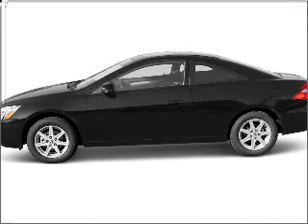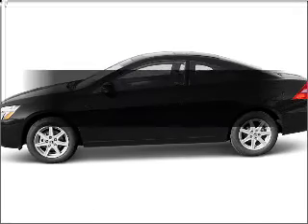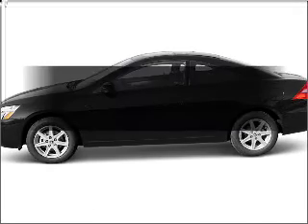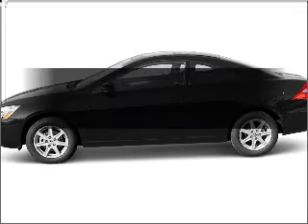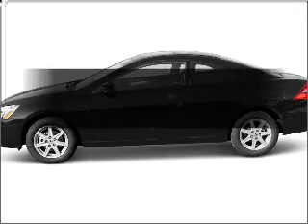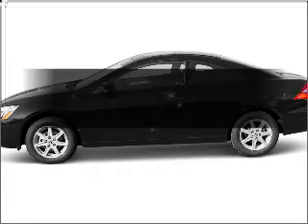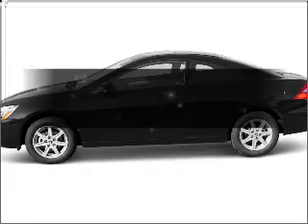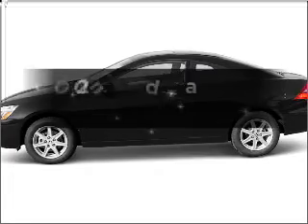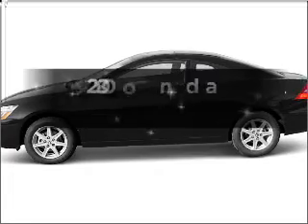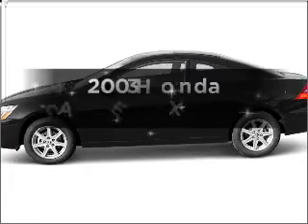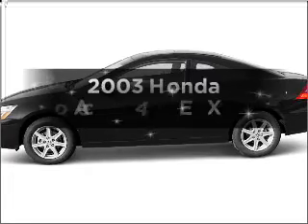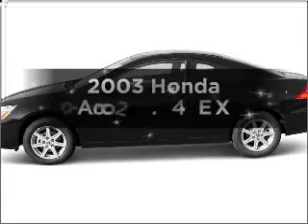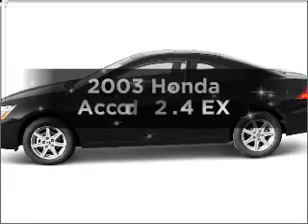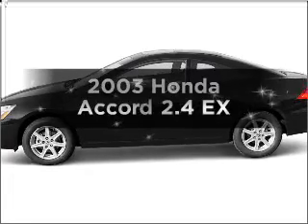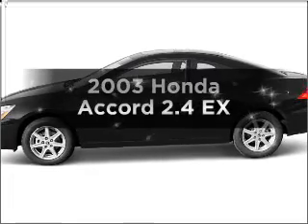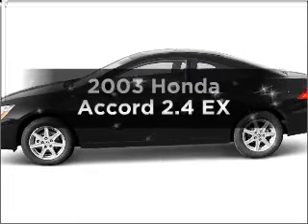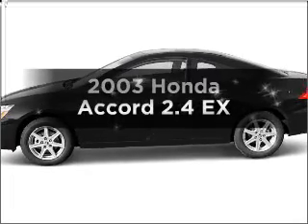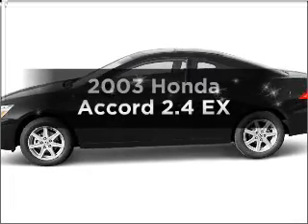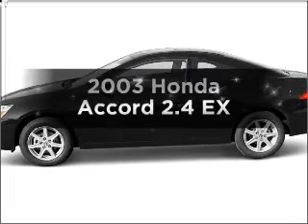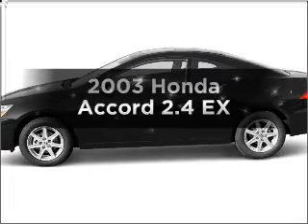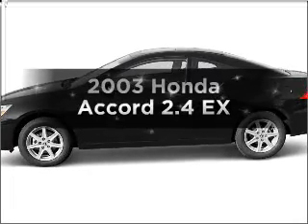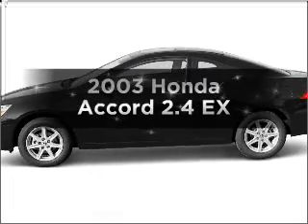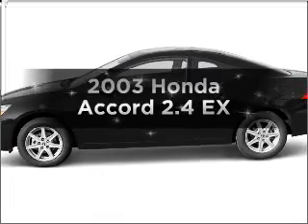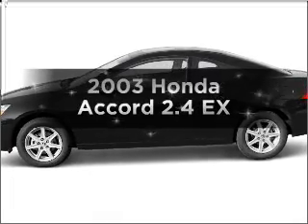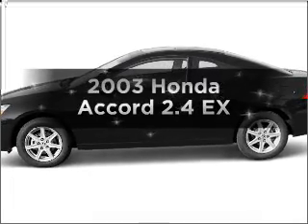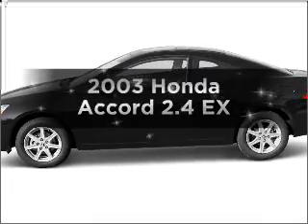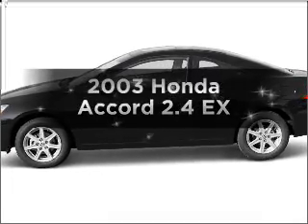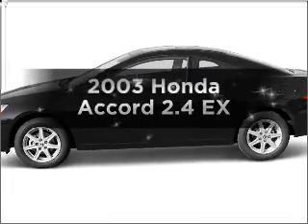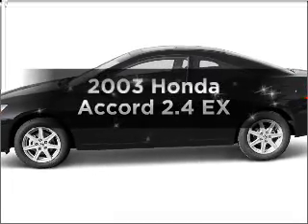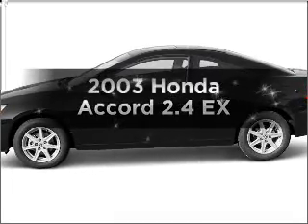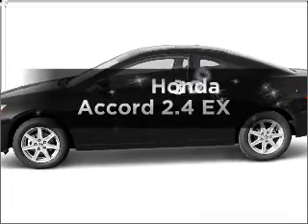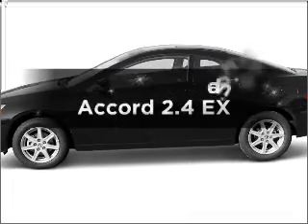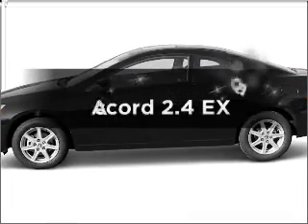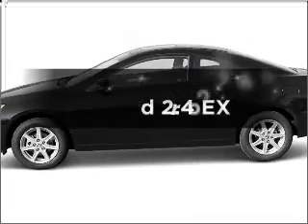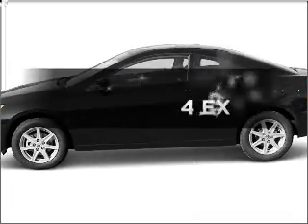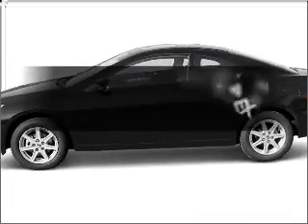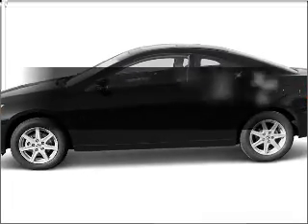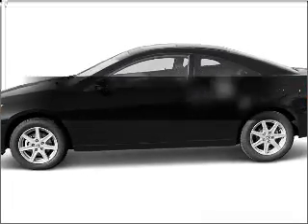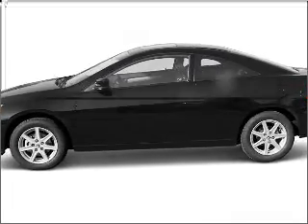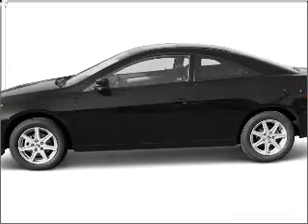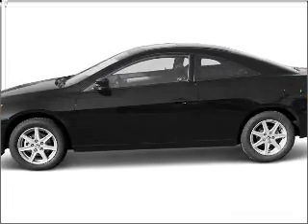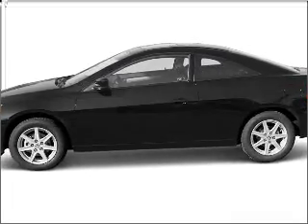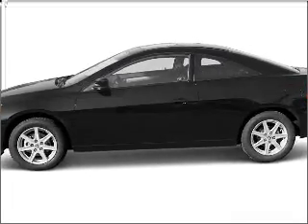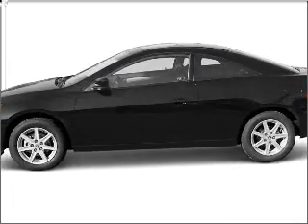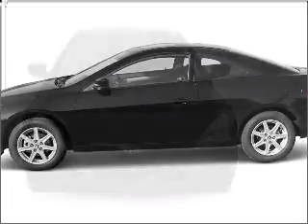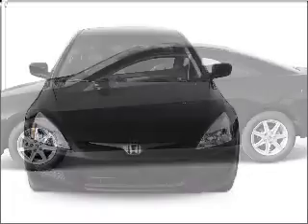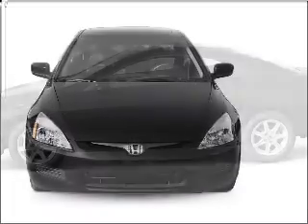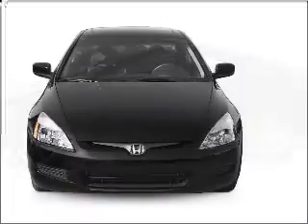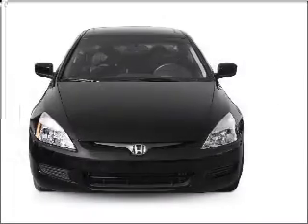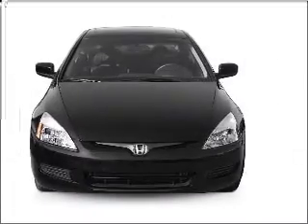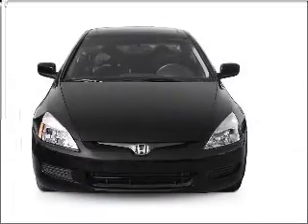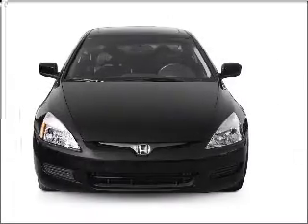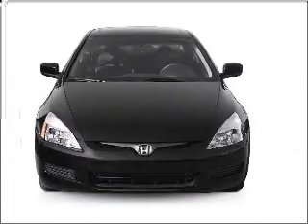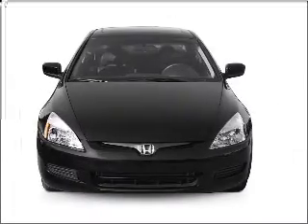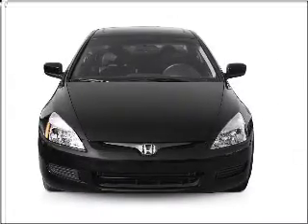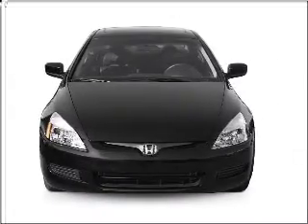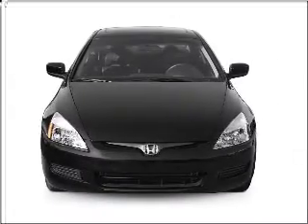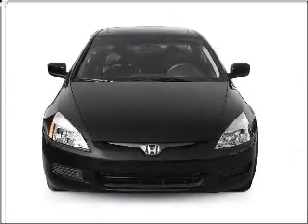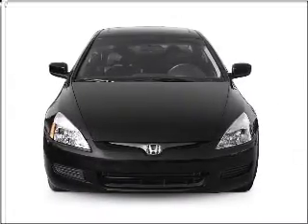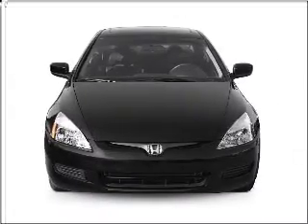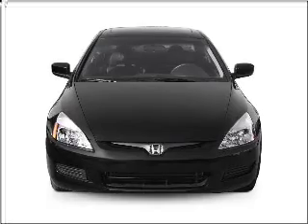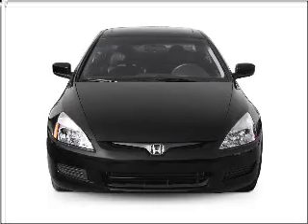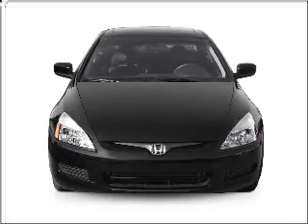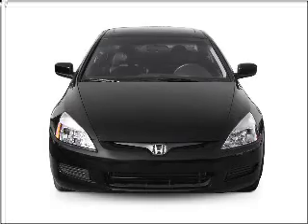Check out this 2003 Honda Accord. If you're looking for a first-rate auto, this one could be yours today.